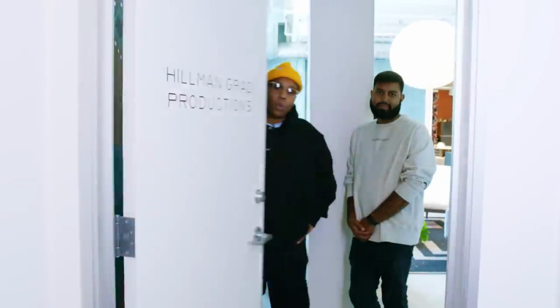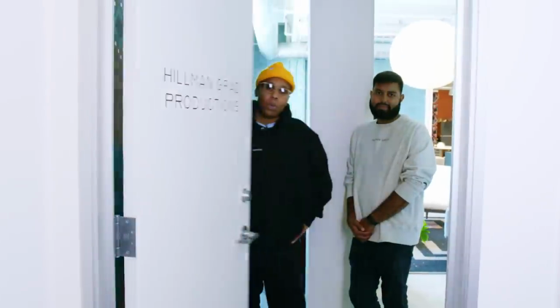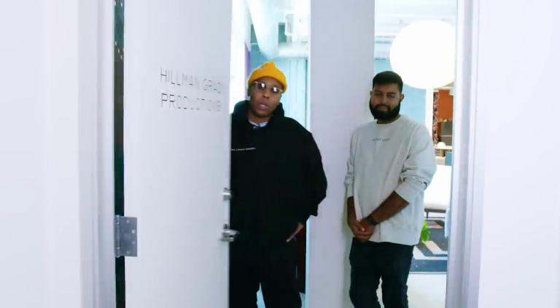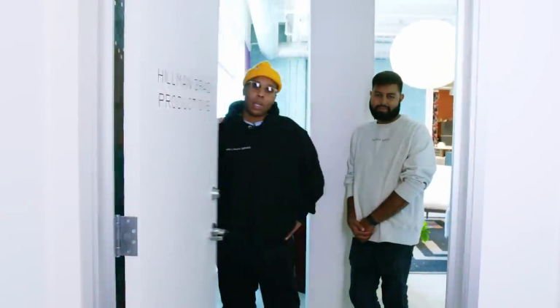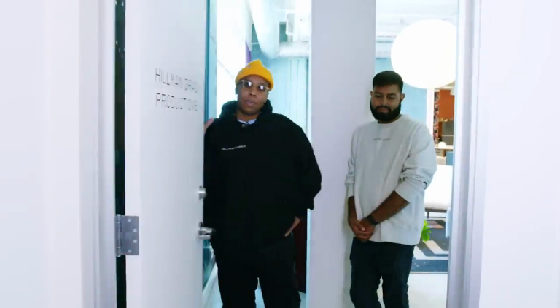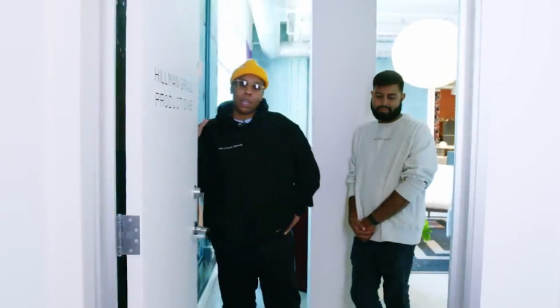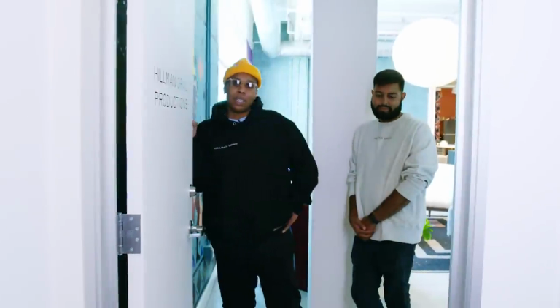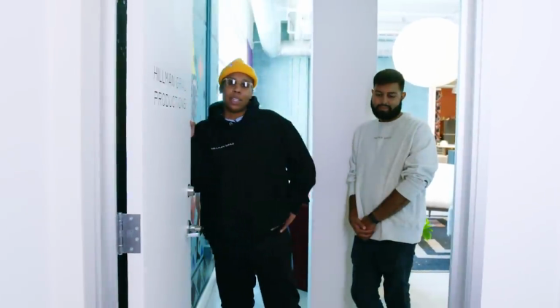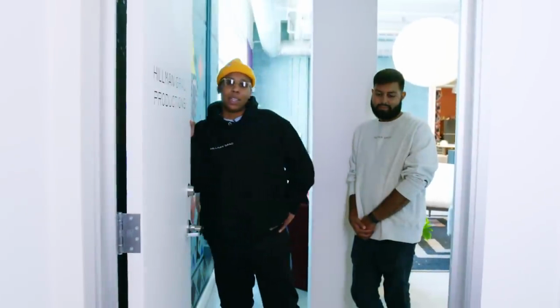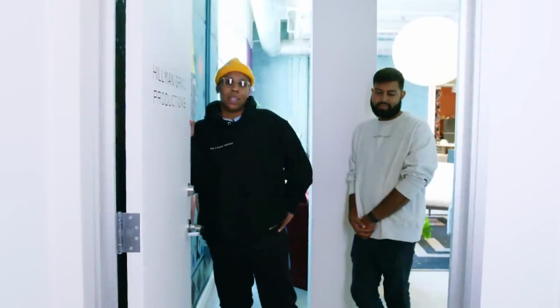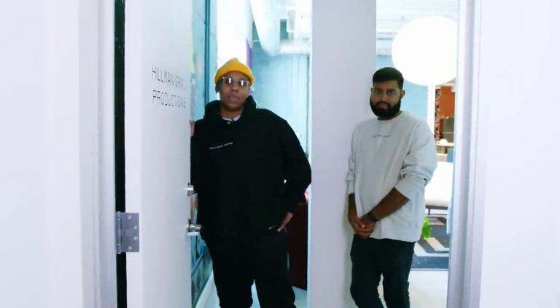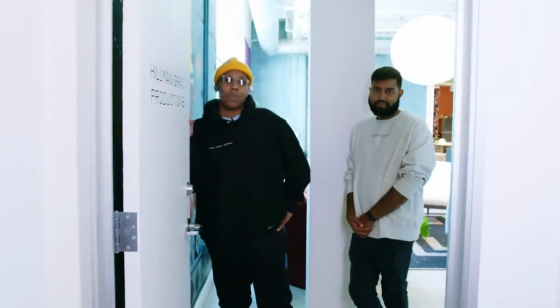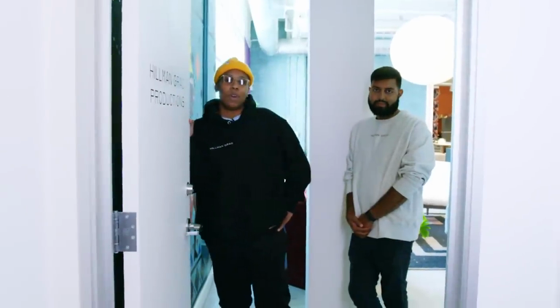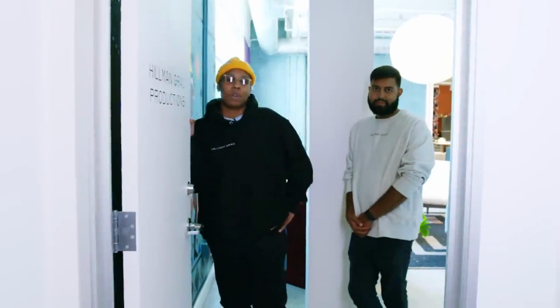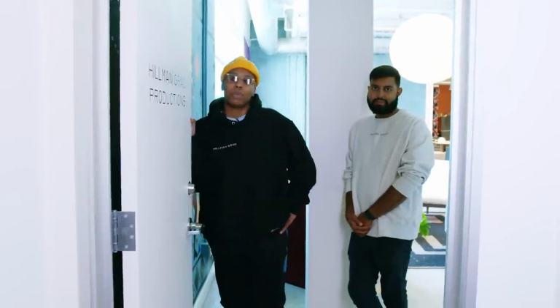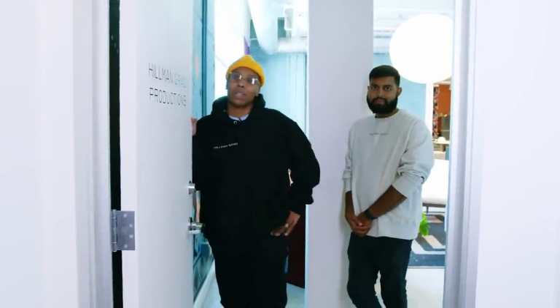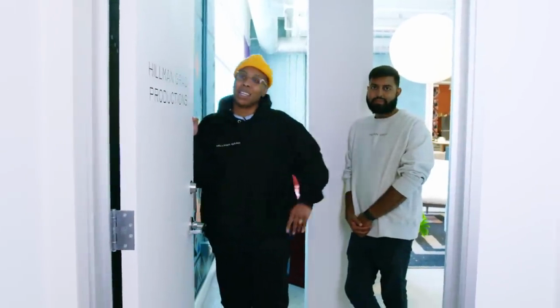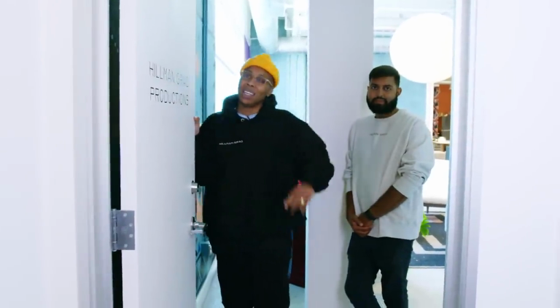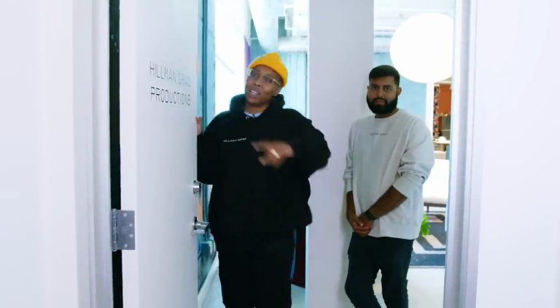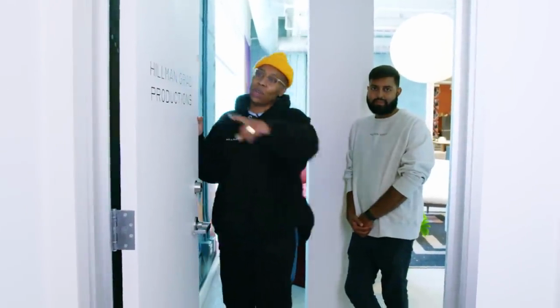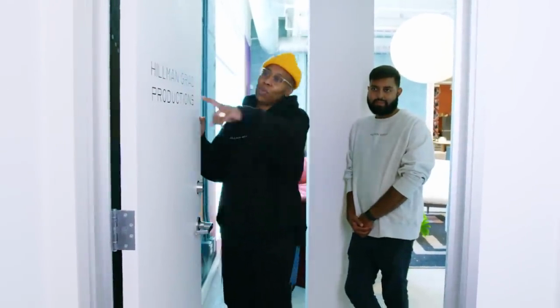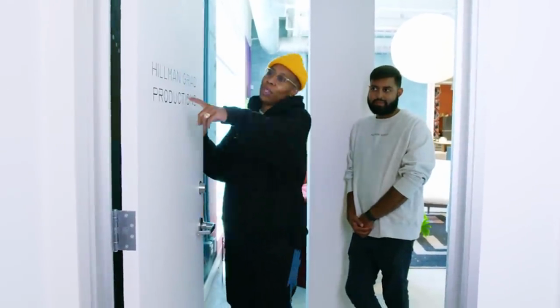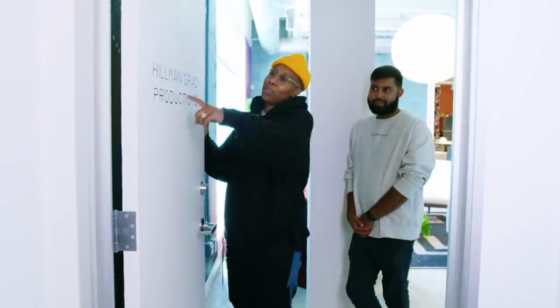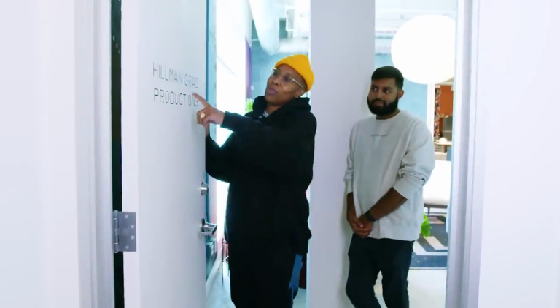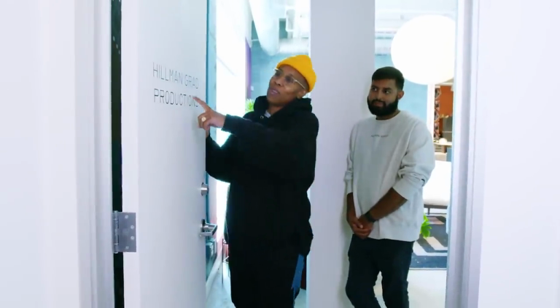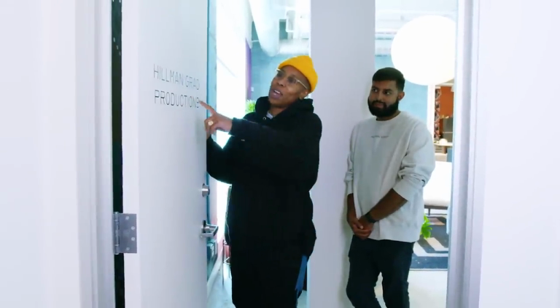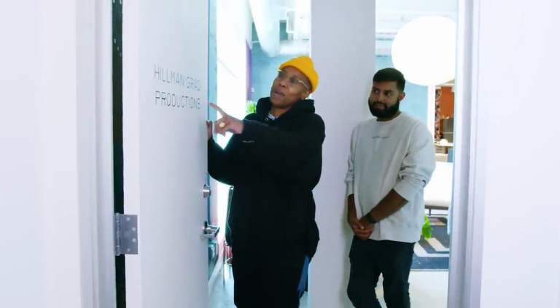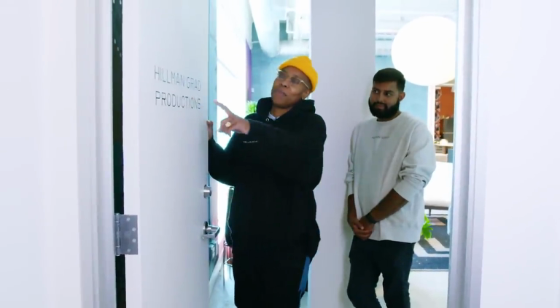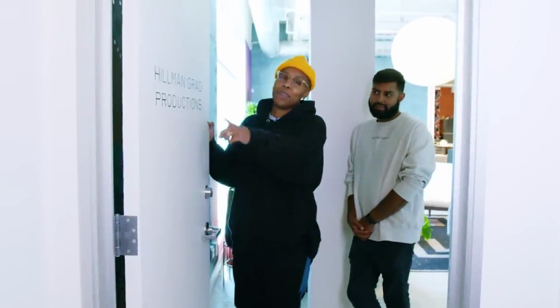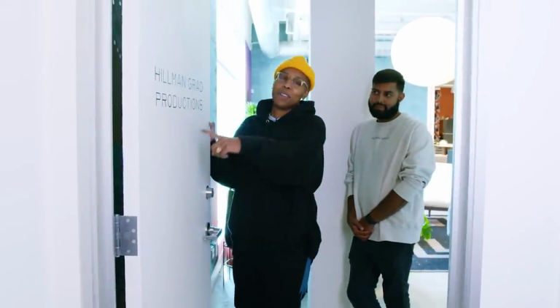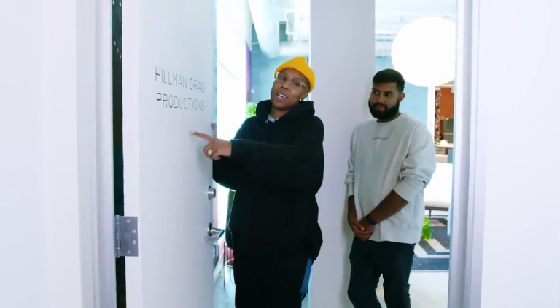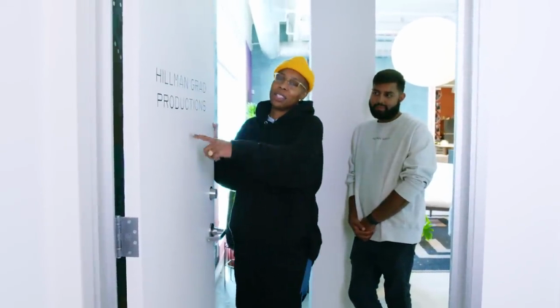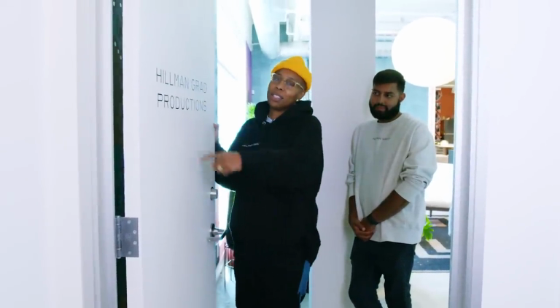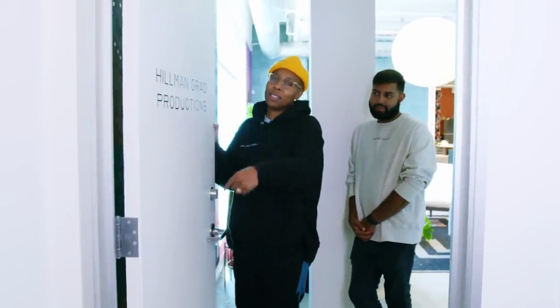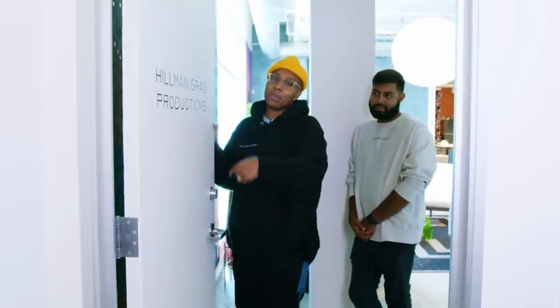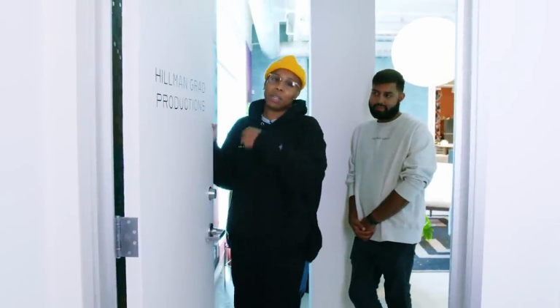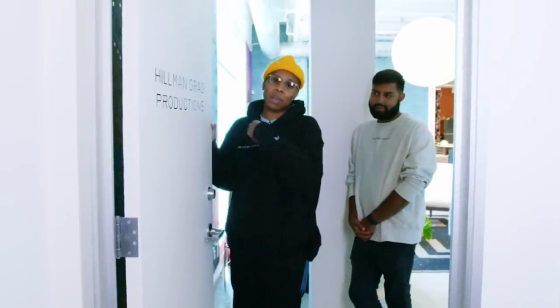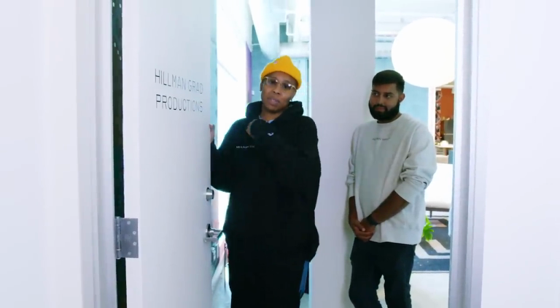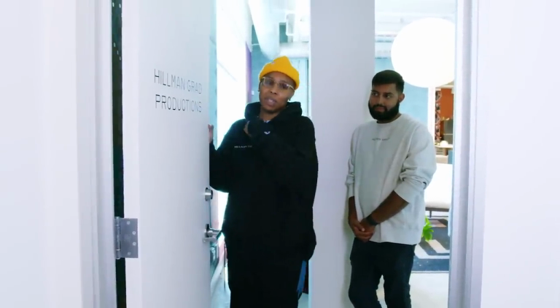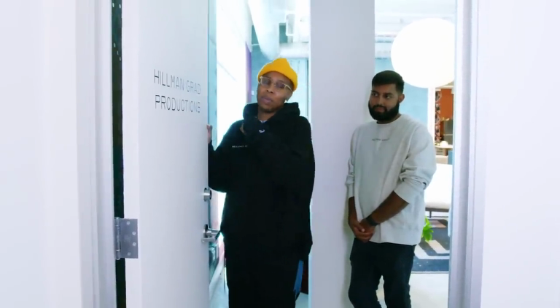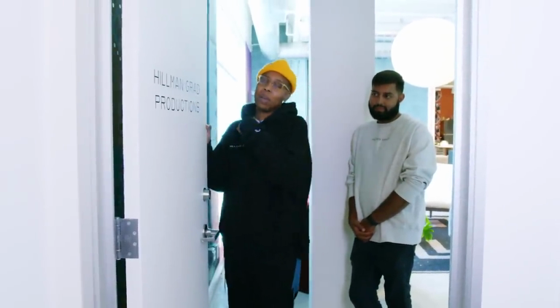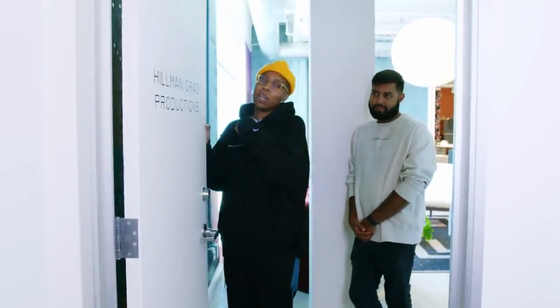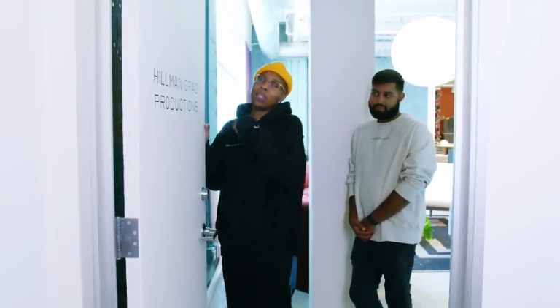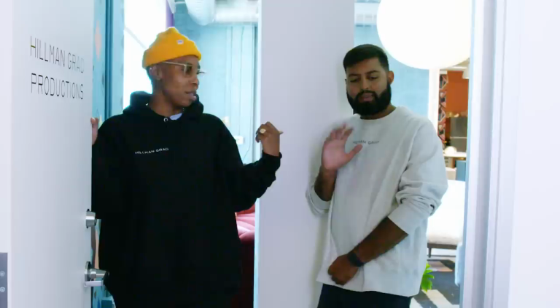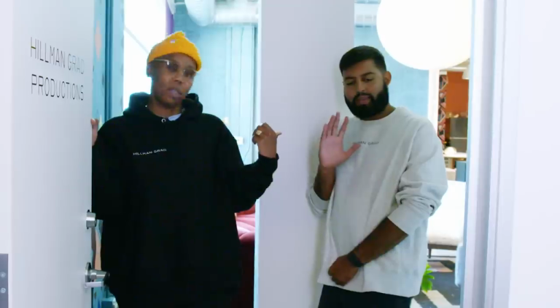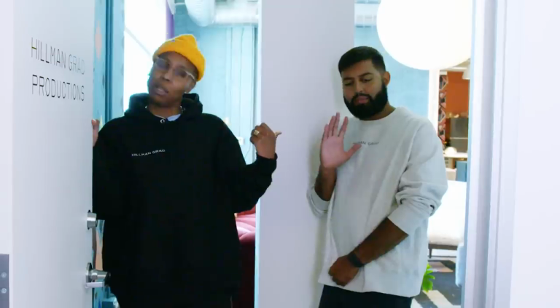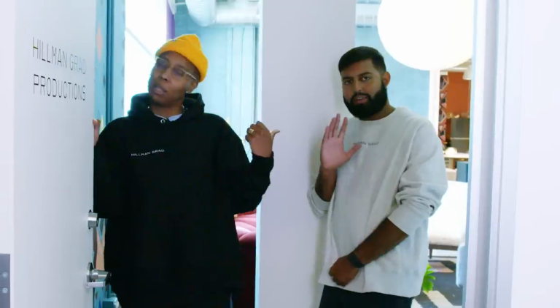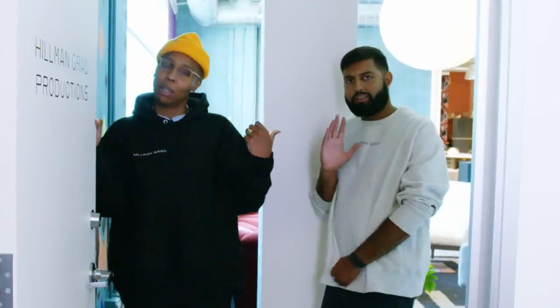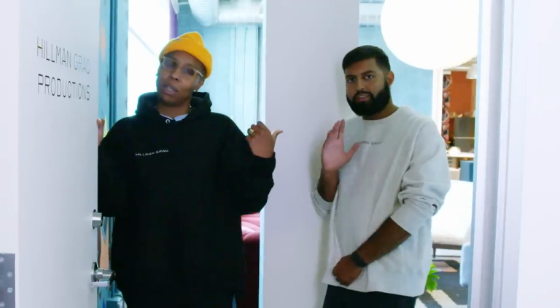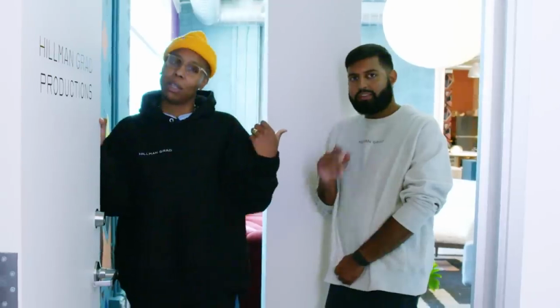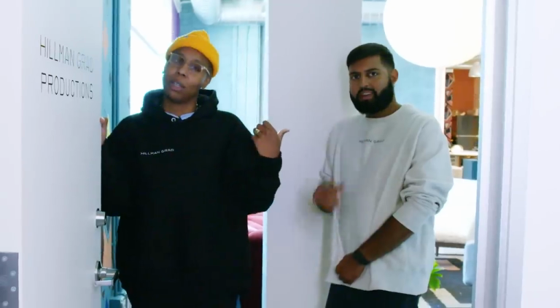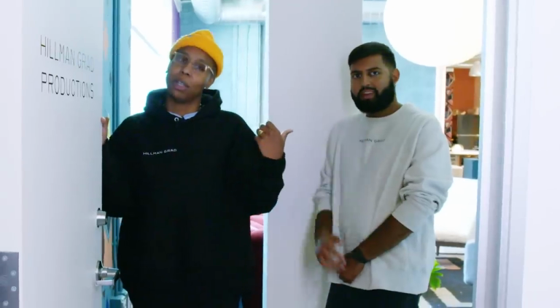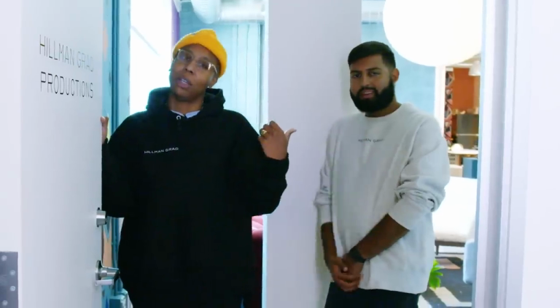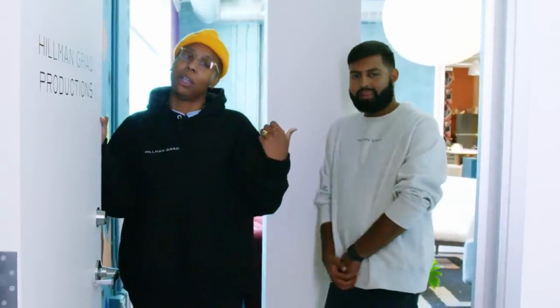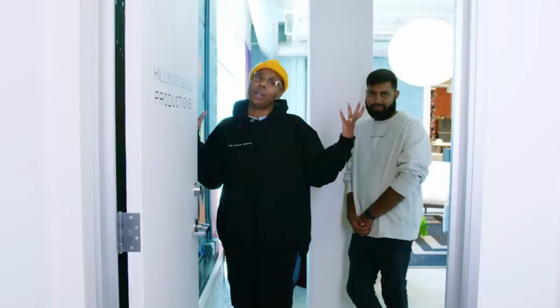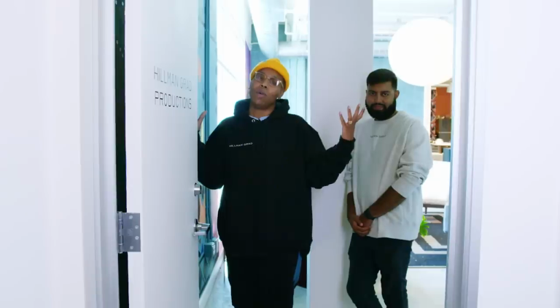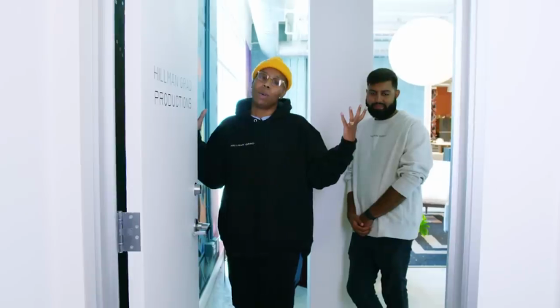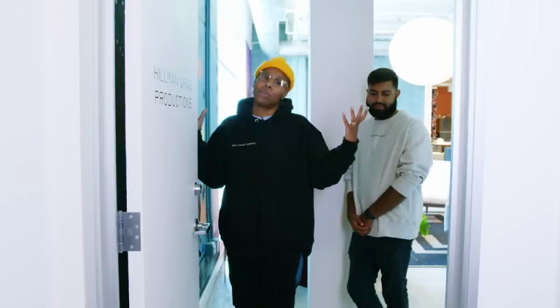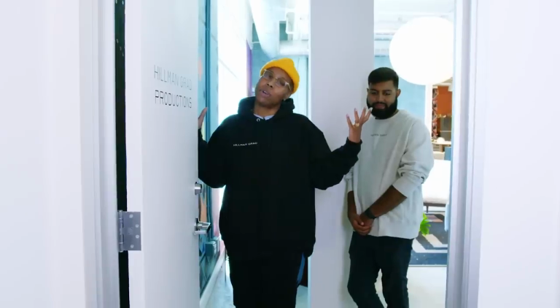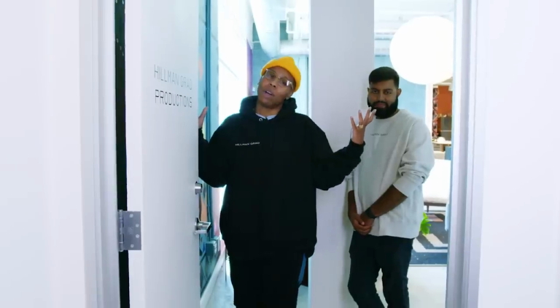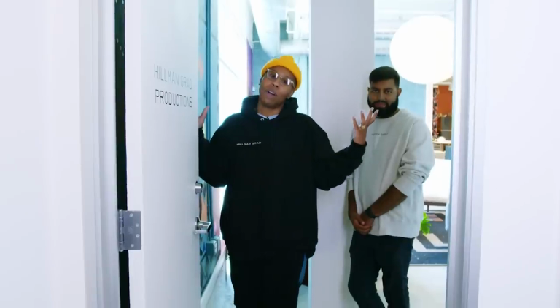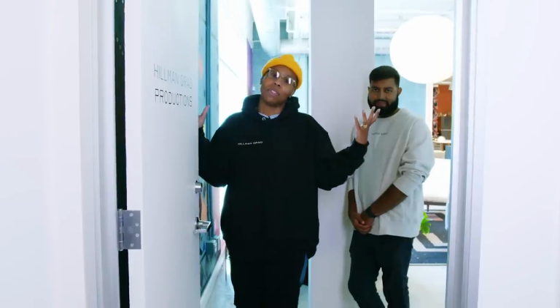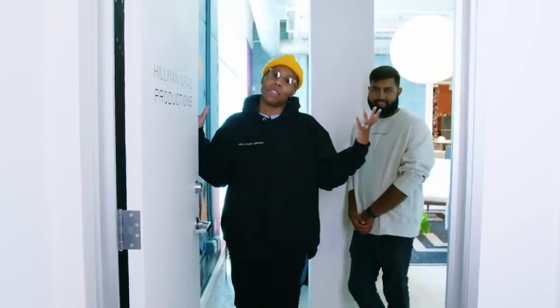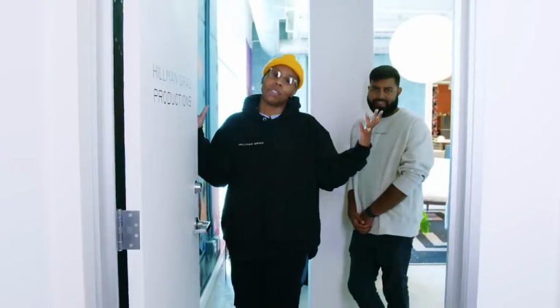What up A.D. Welcome to Hellman Grab Productions. My name is Lena Waes. I'm Risha Urjani. And welcome to our offices.